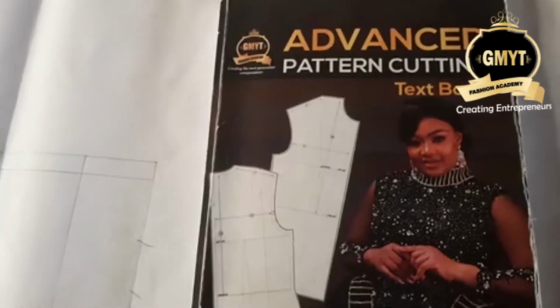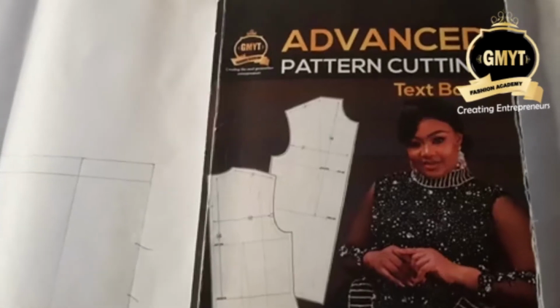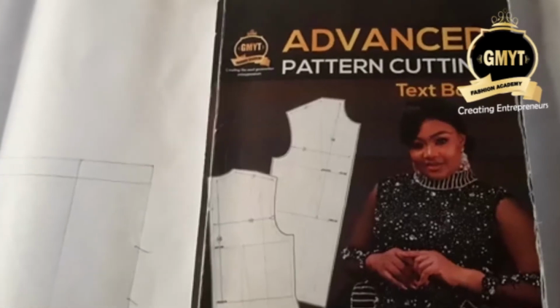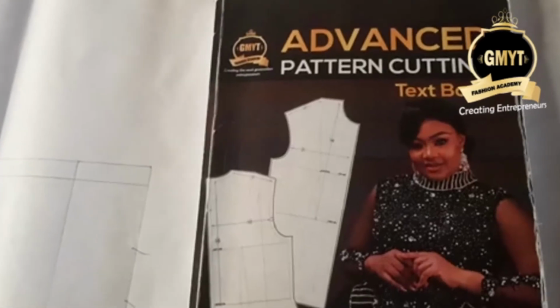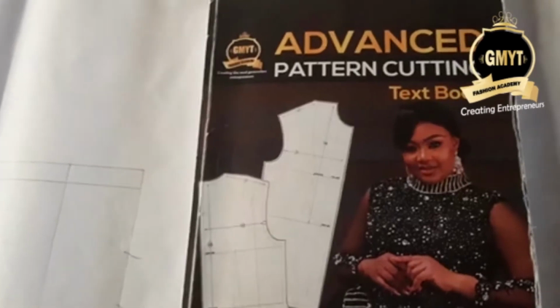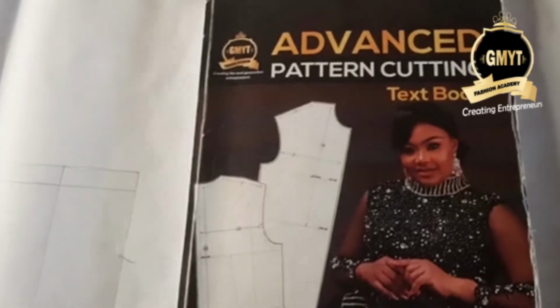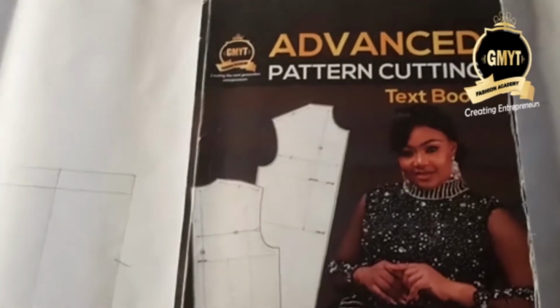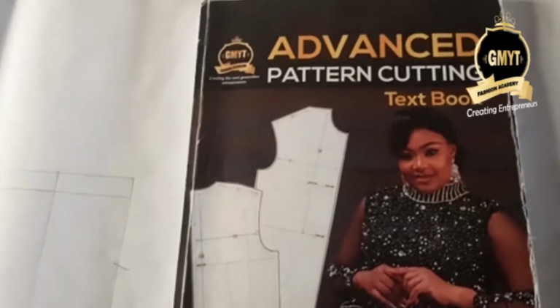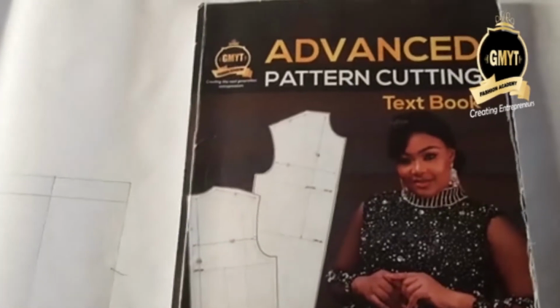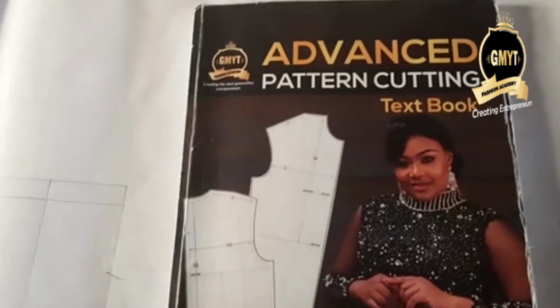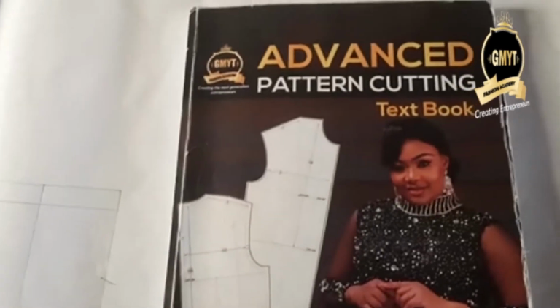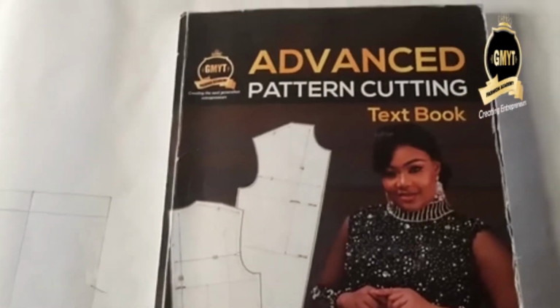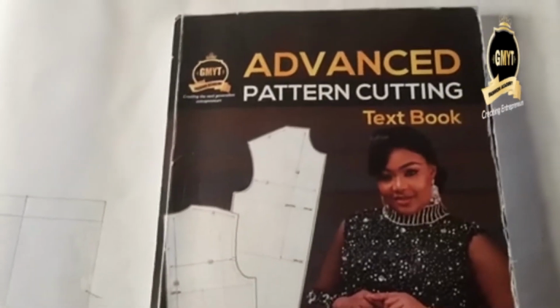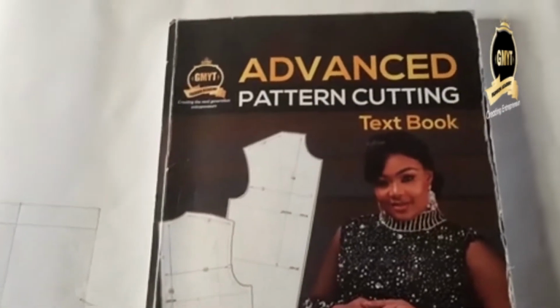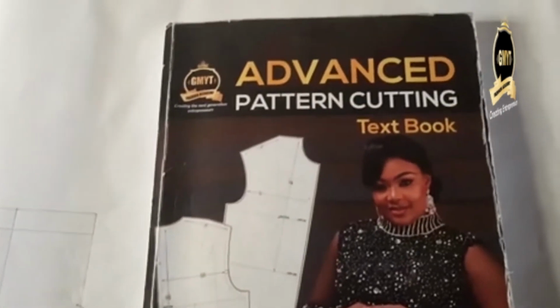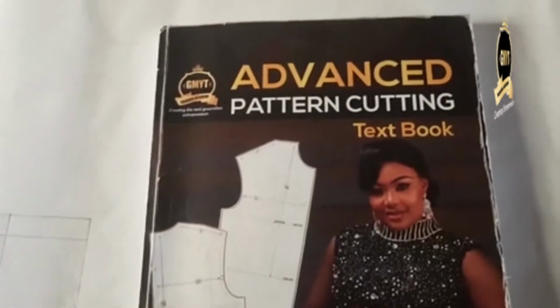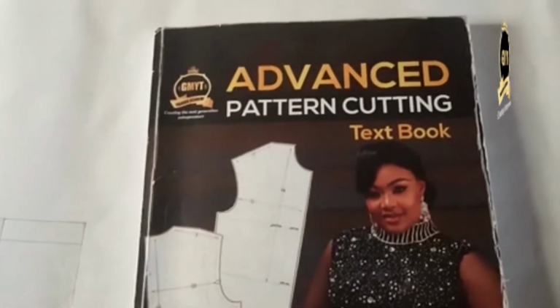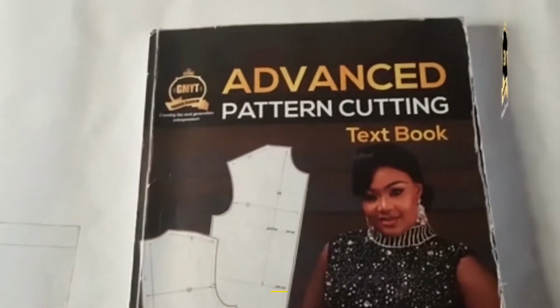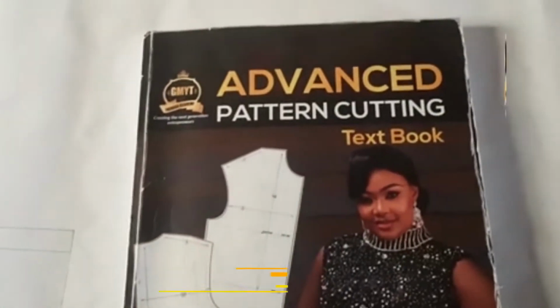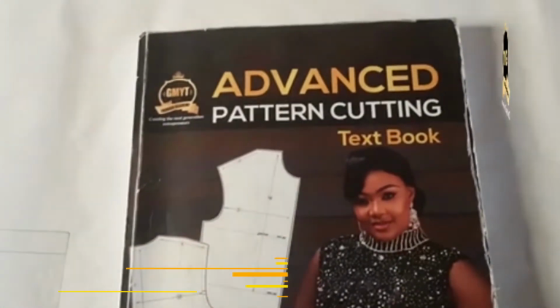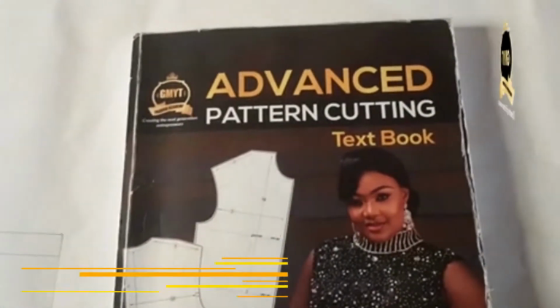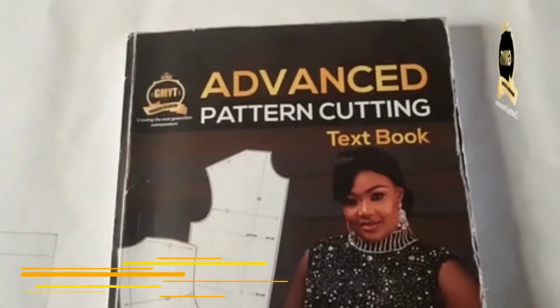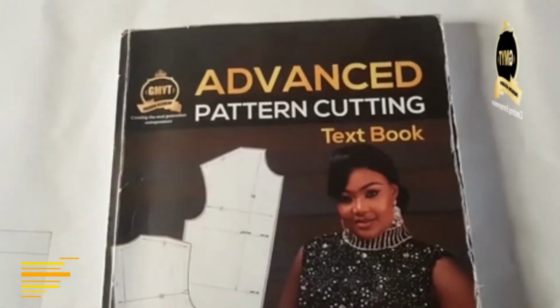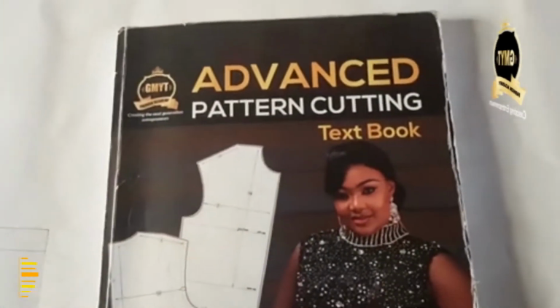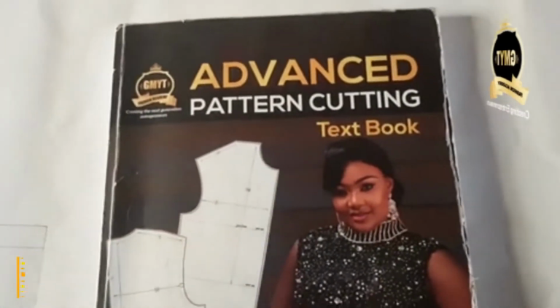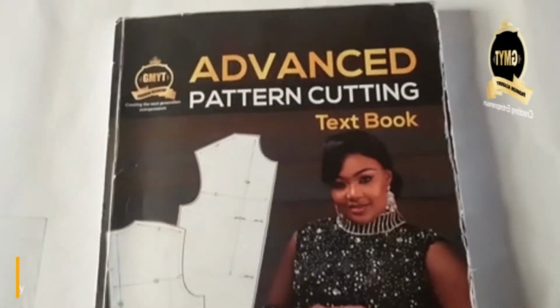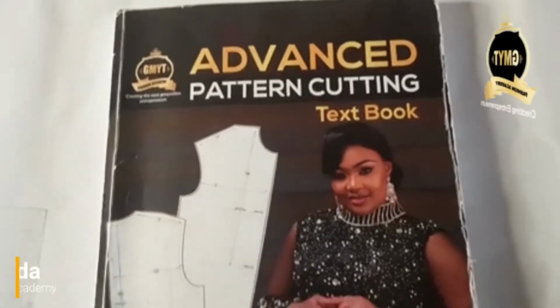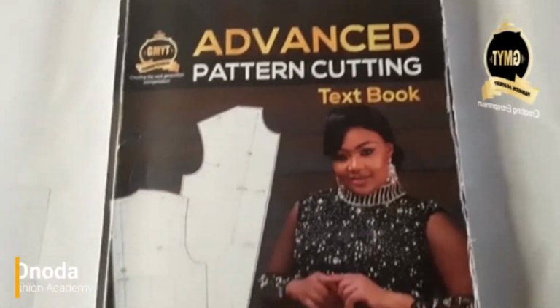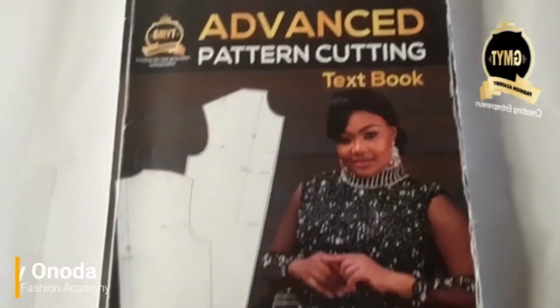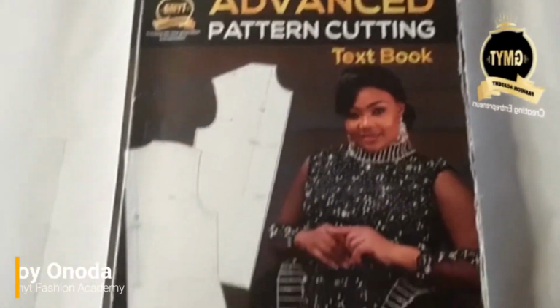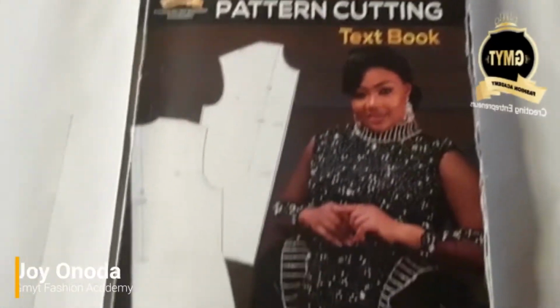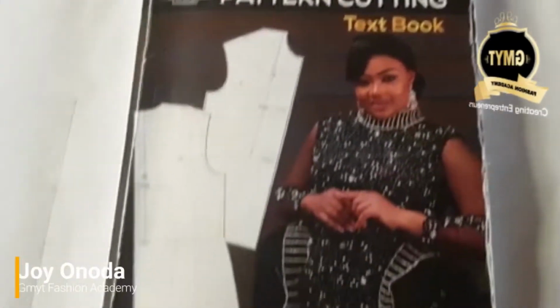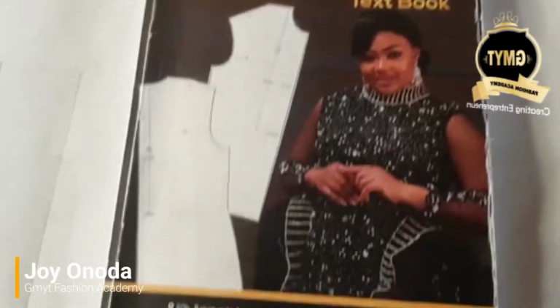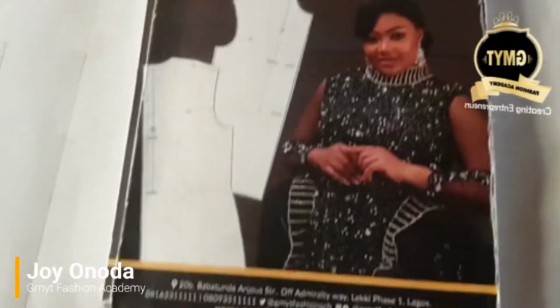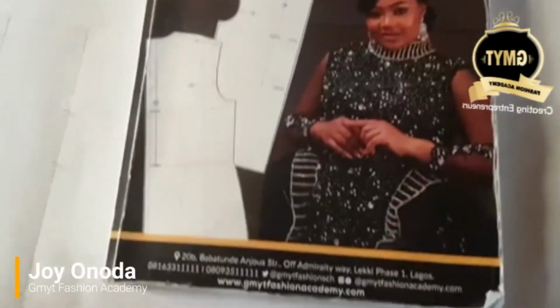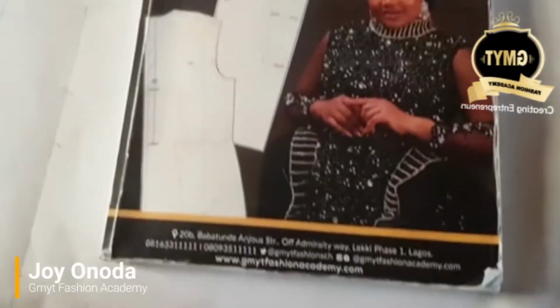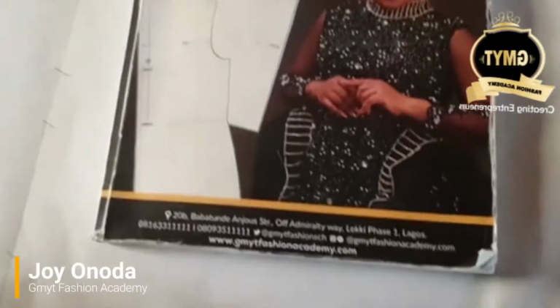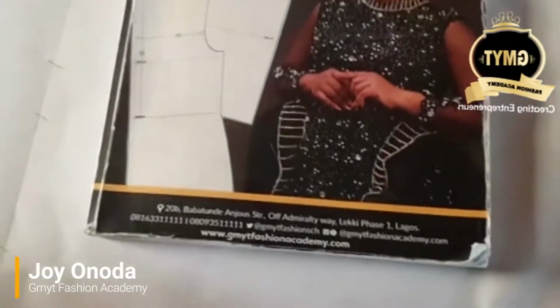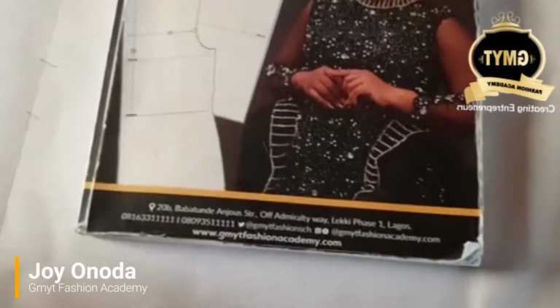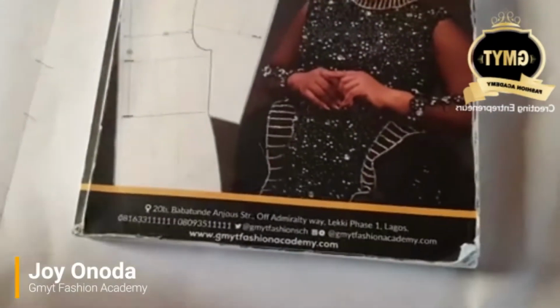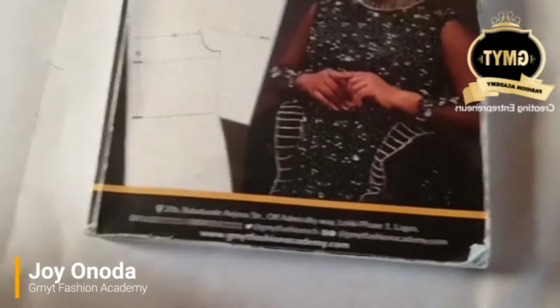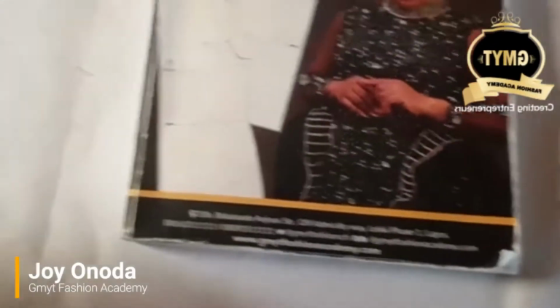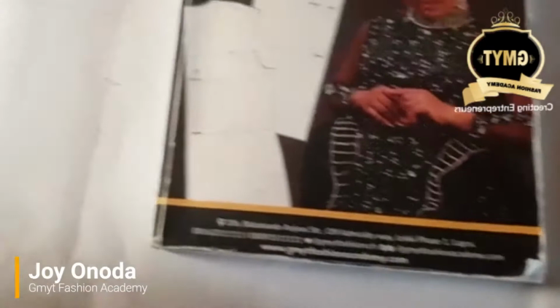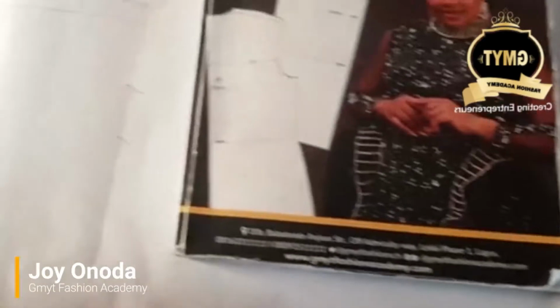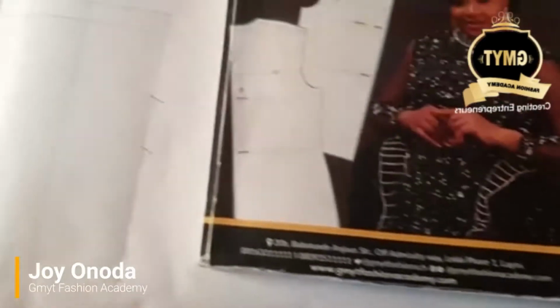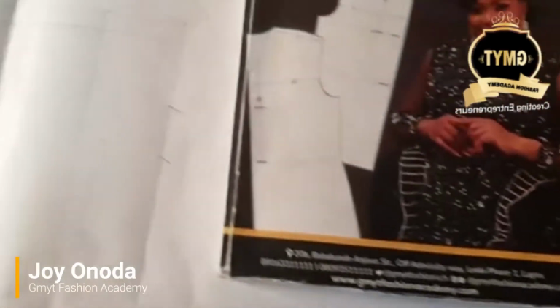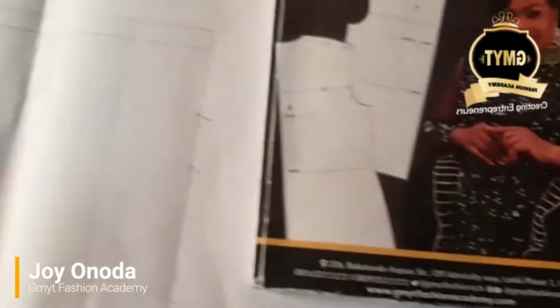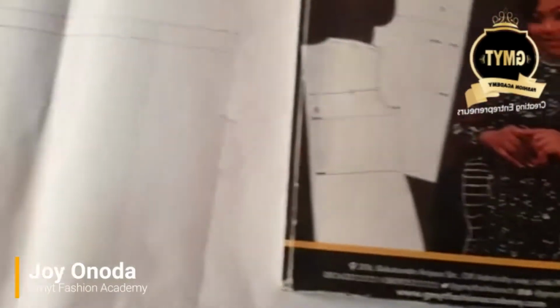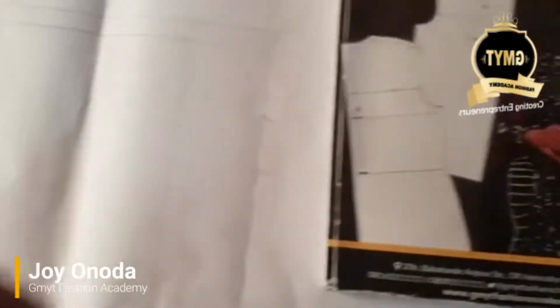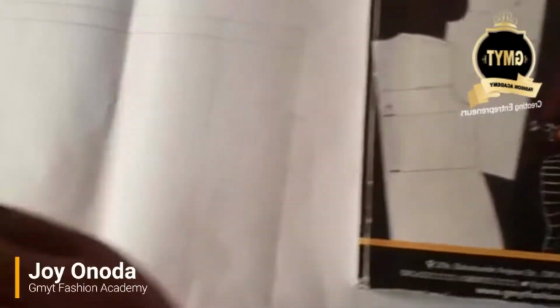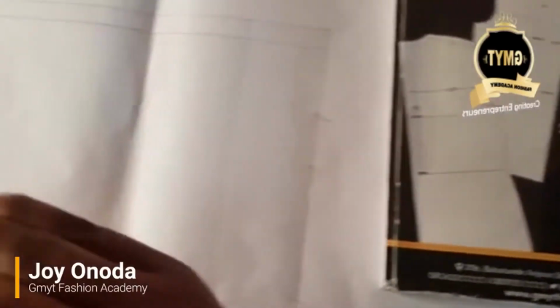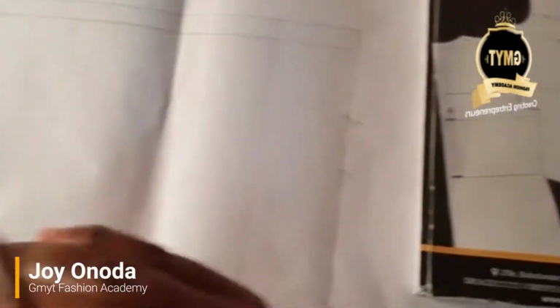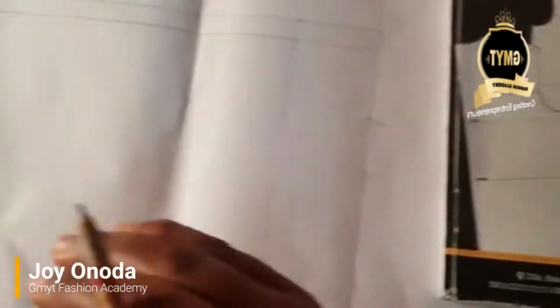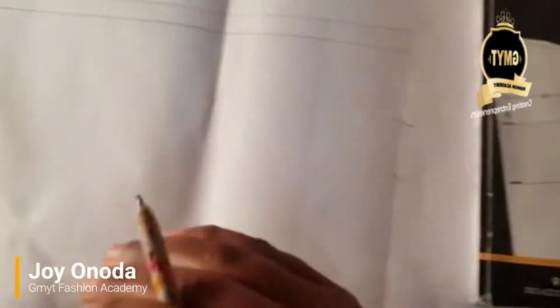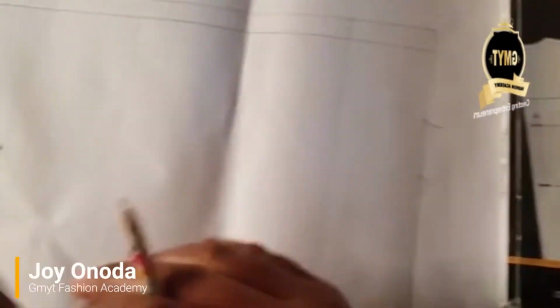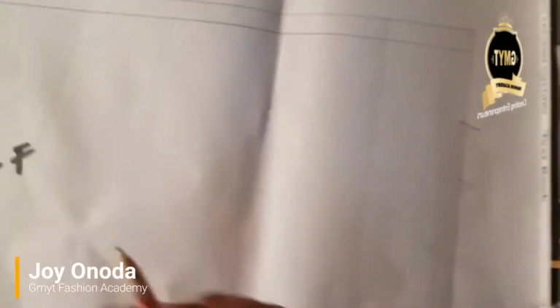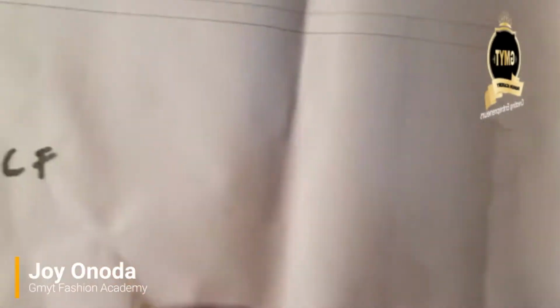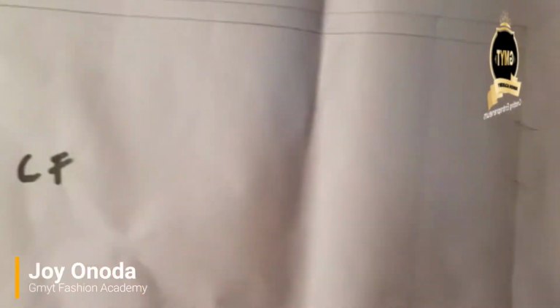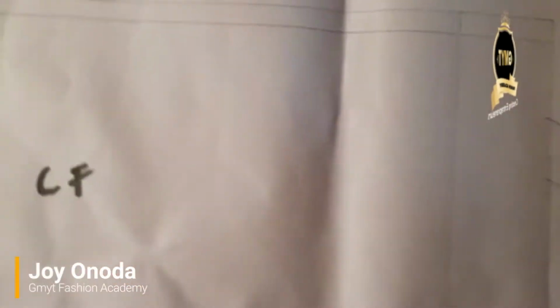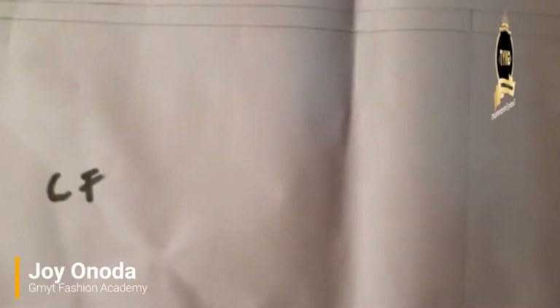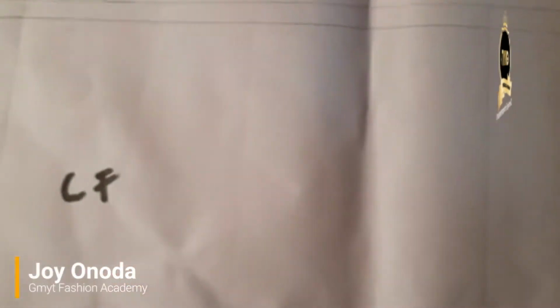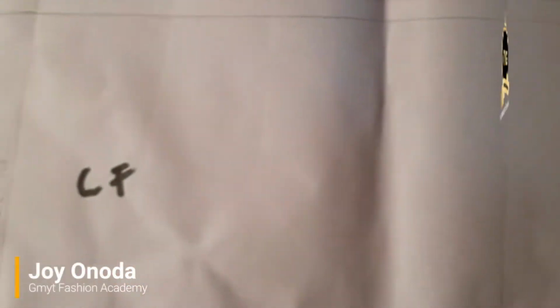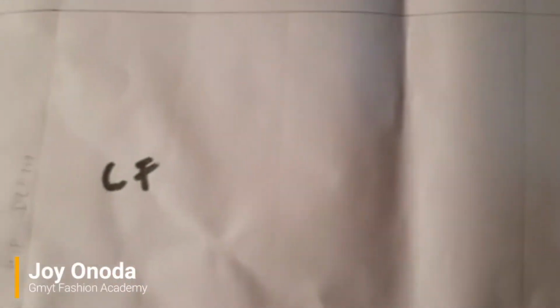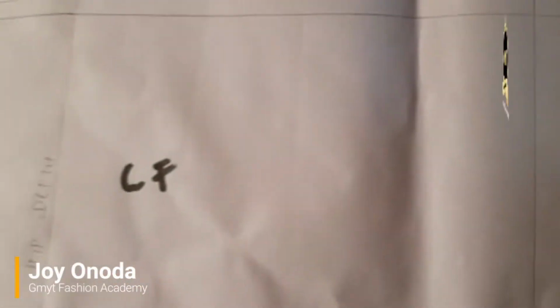Good day all. My name is Joya Anaga from Dreamite Fashion Academy. Today we are going to be working on our Flare Skirt pattern.